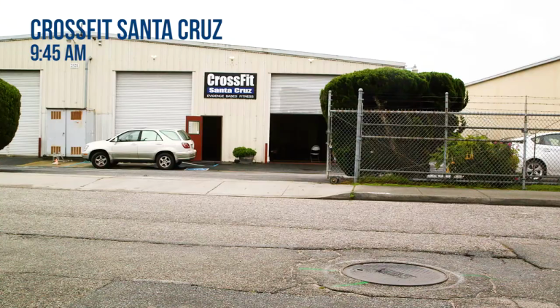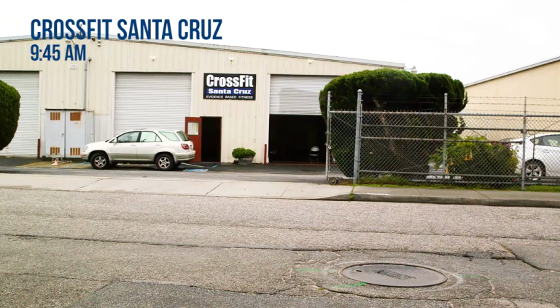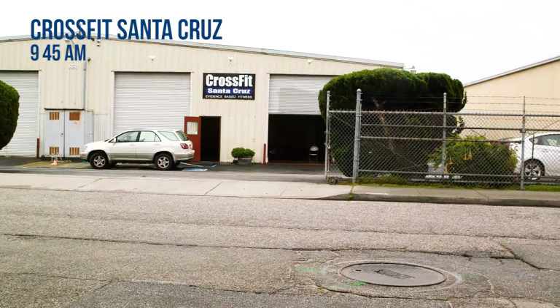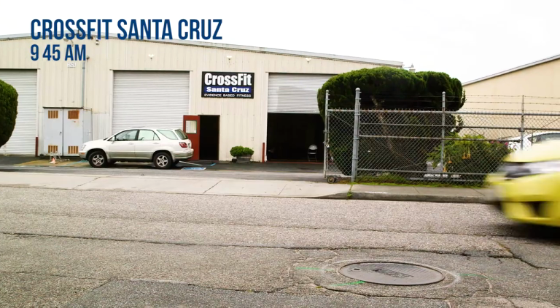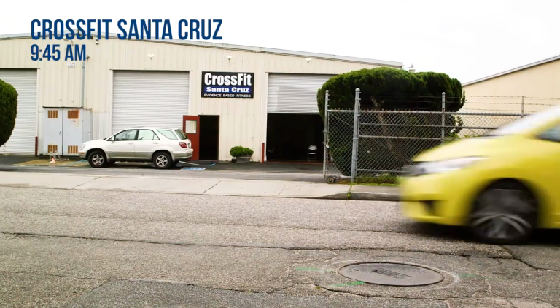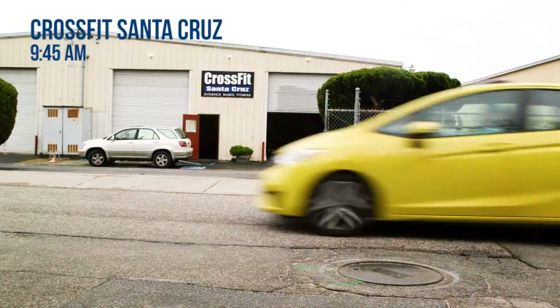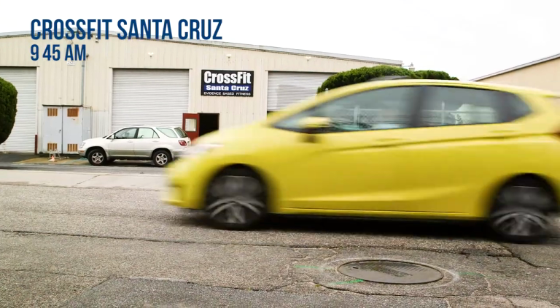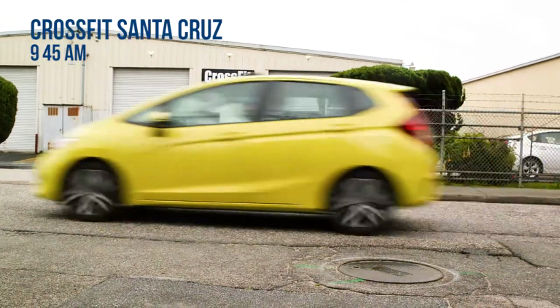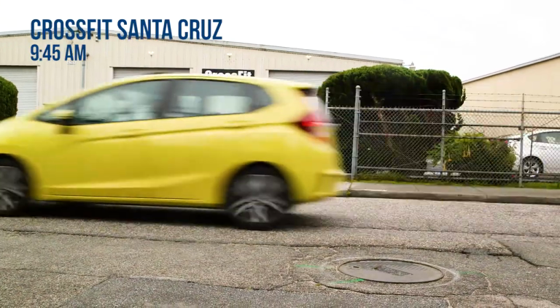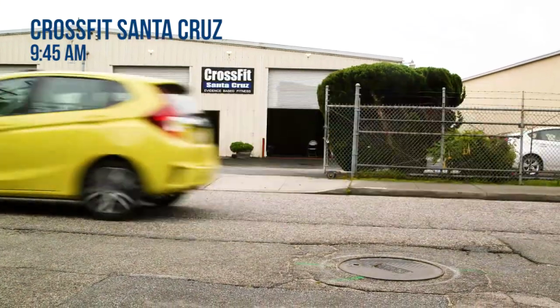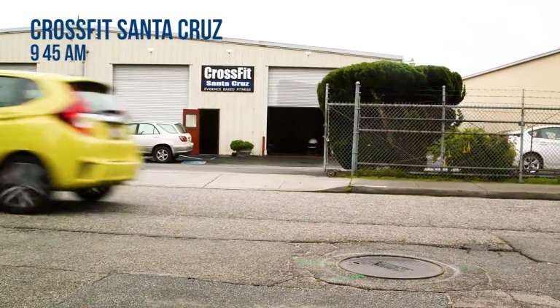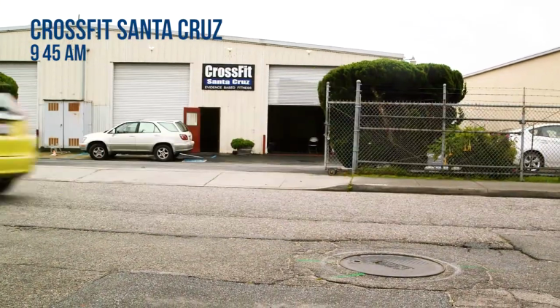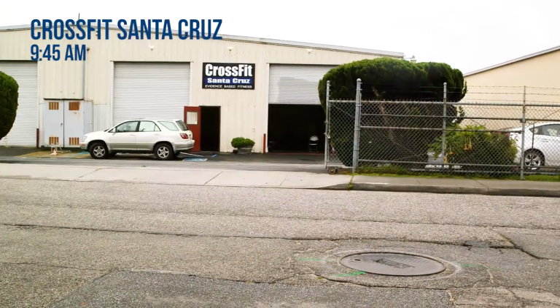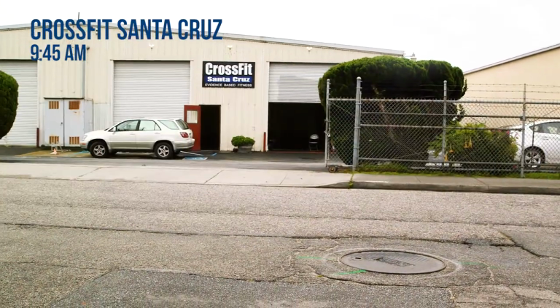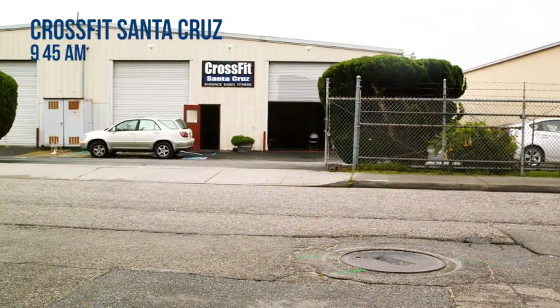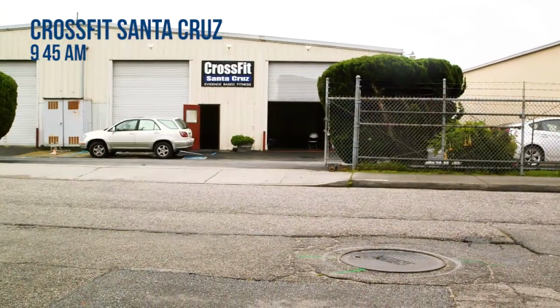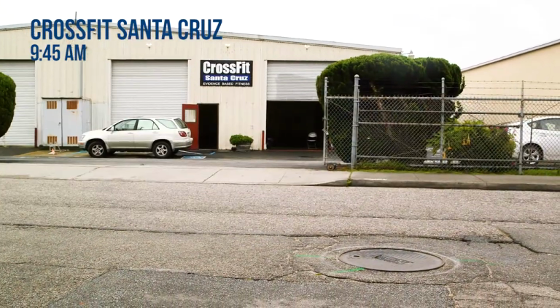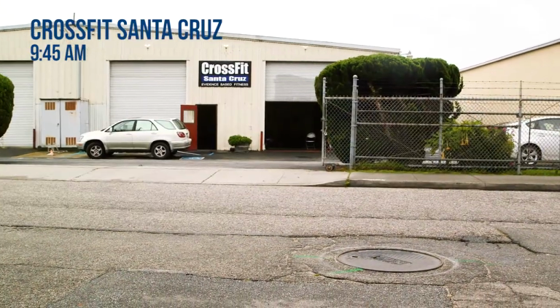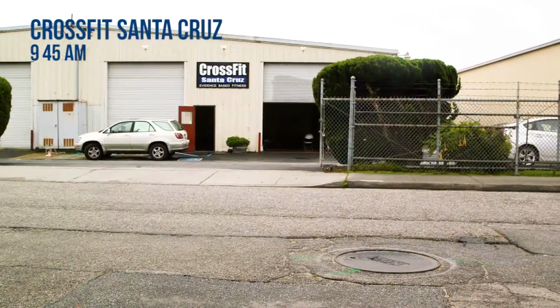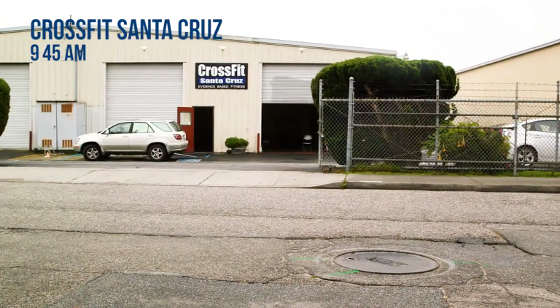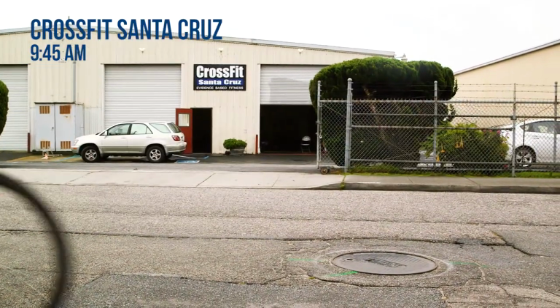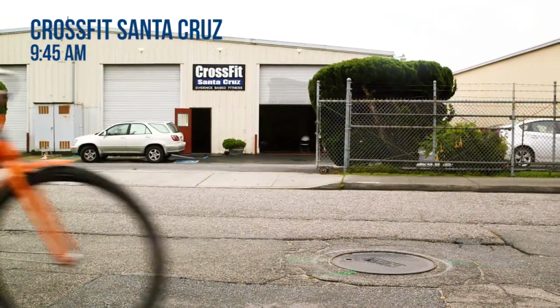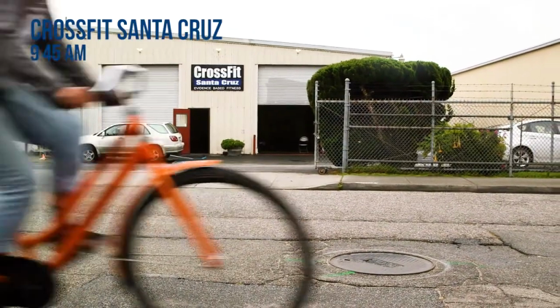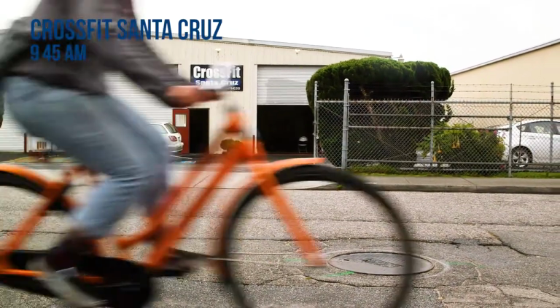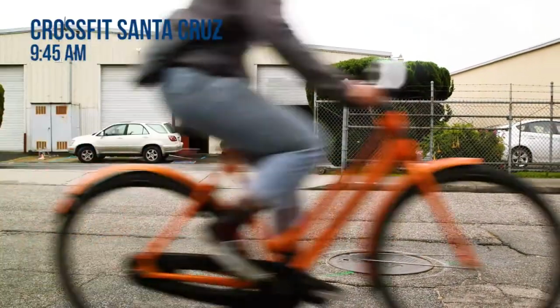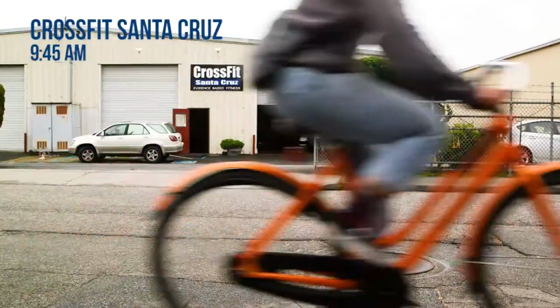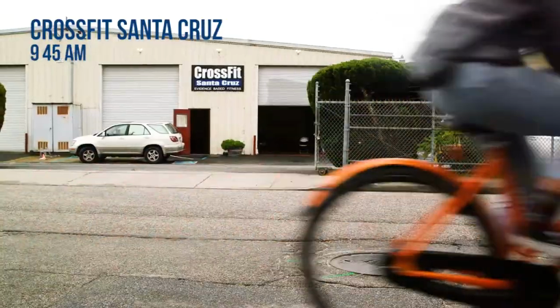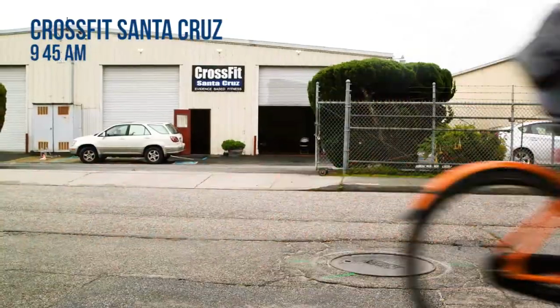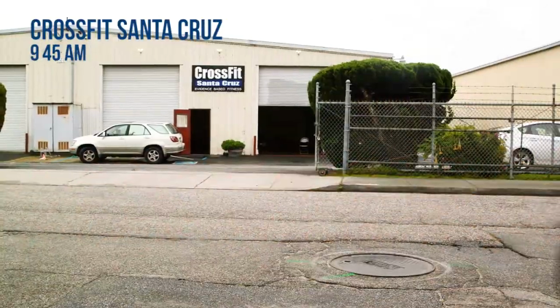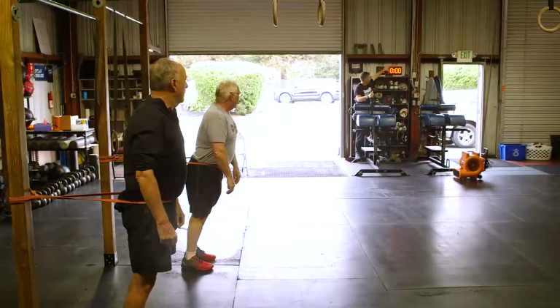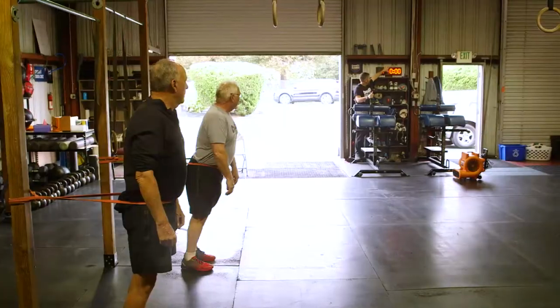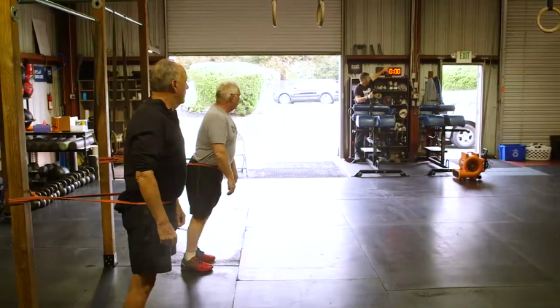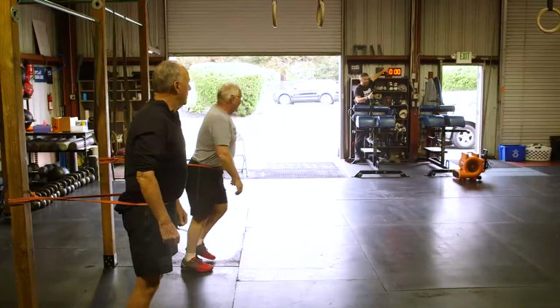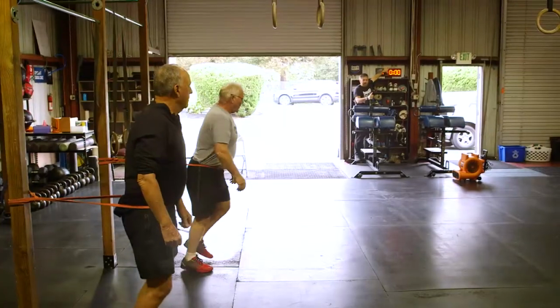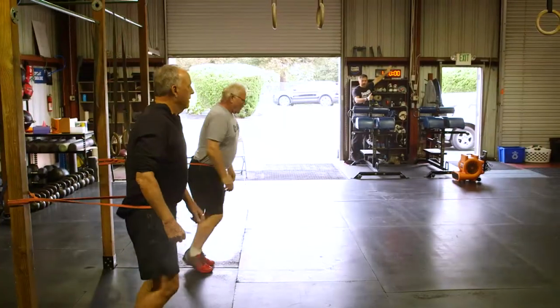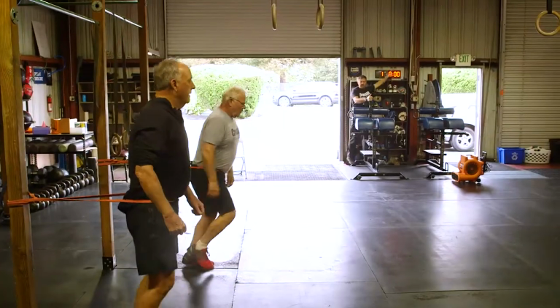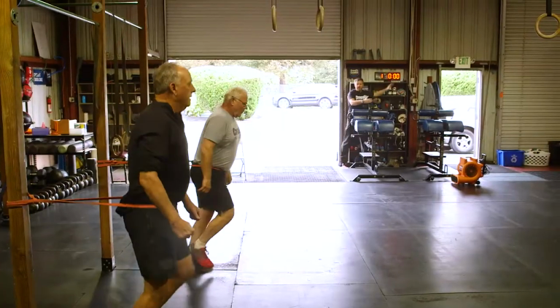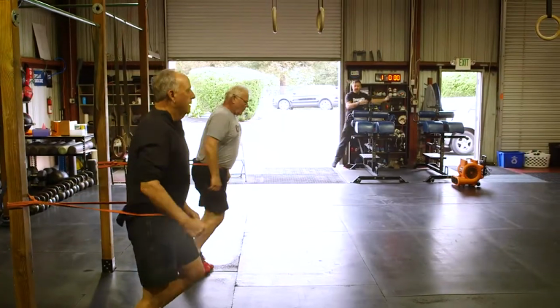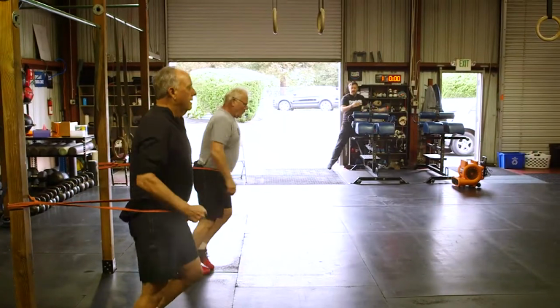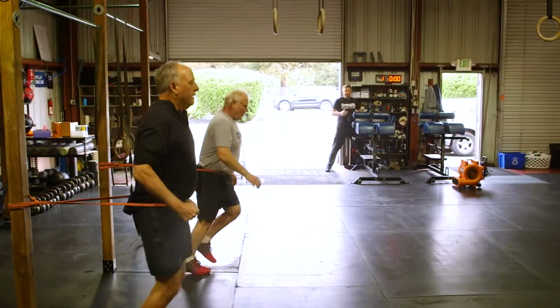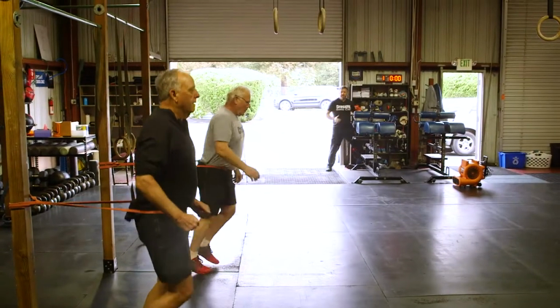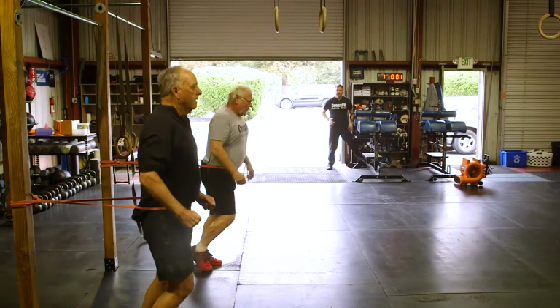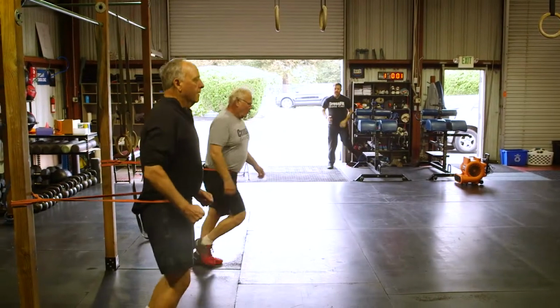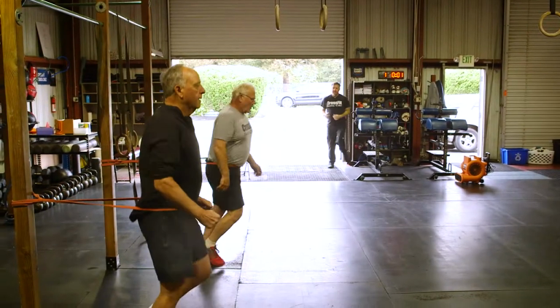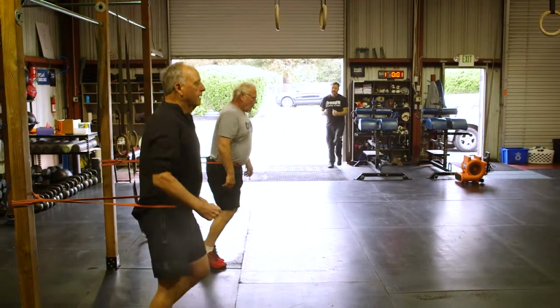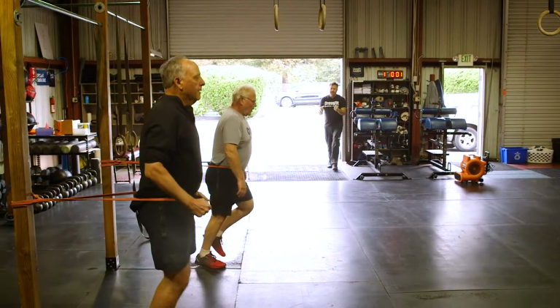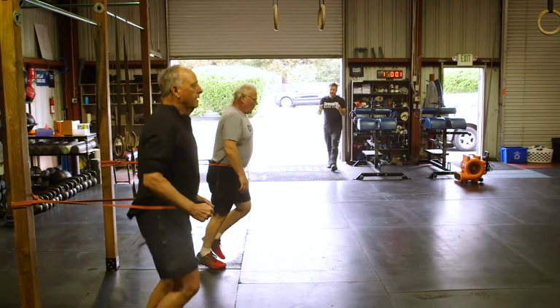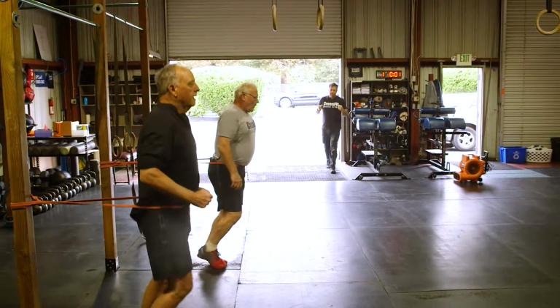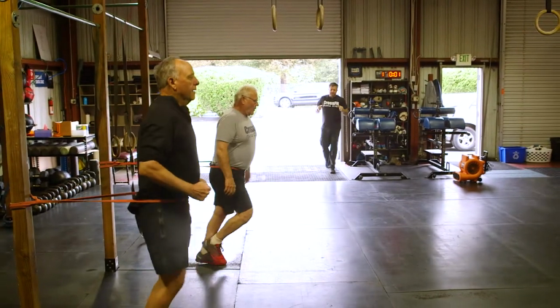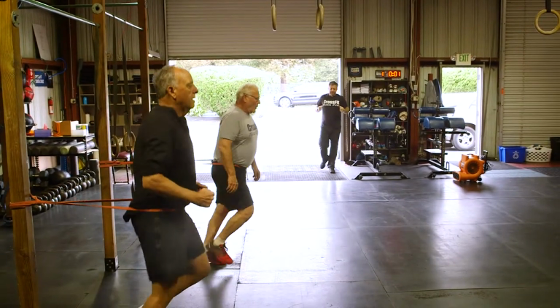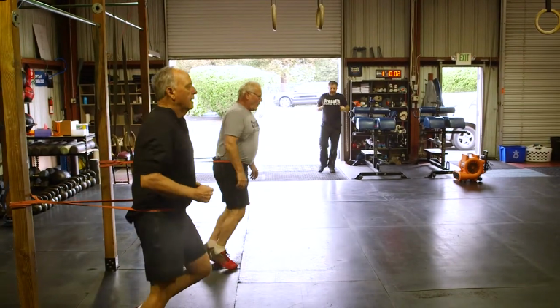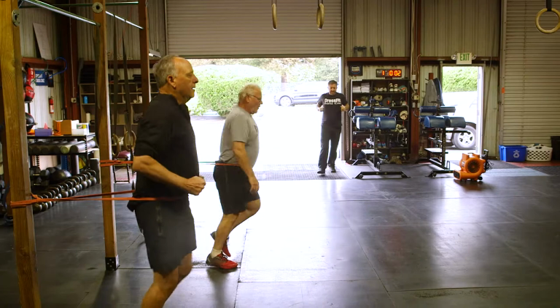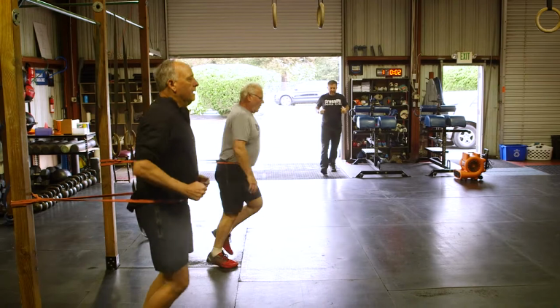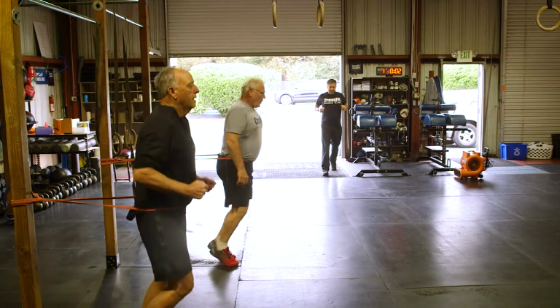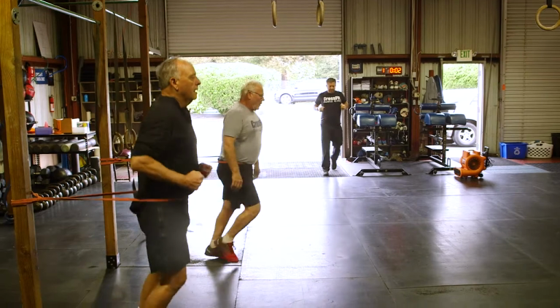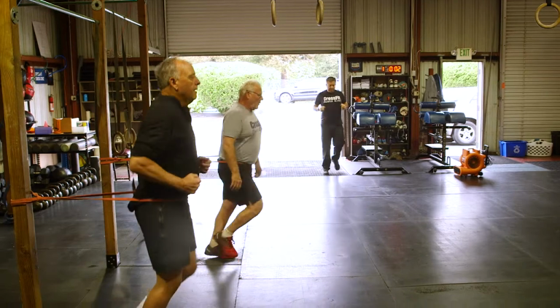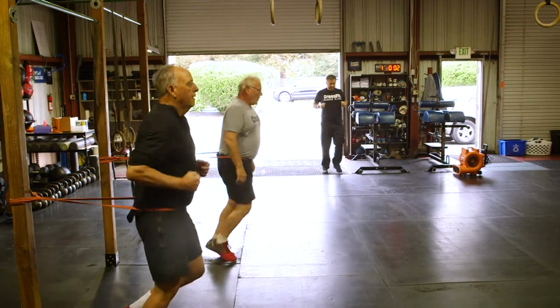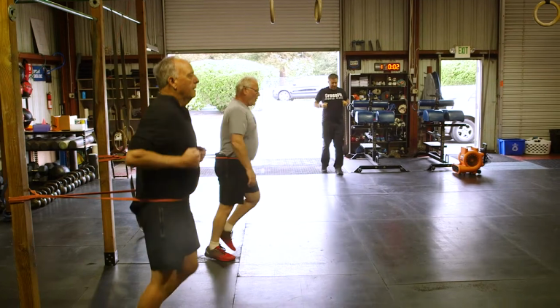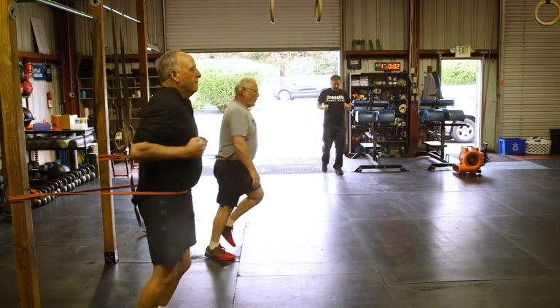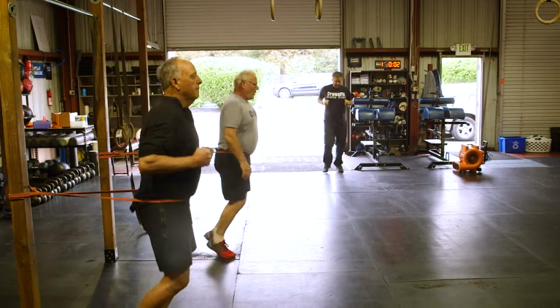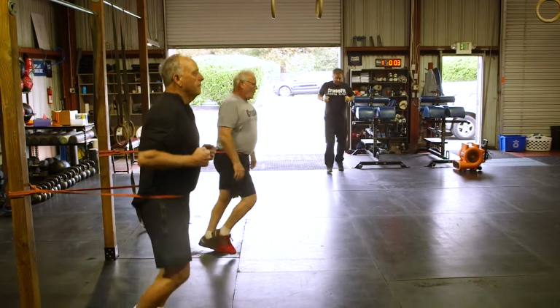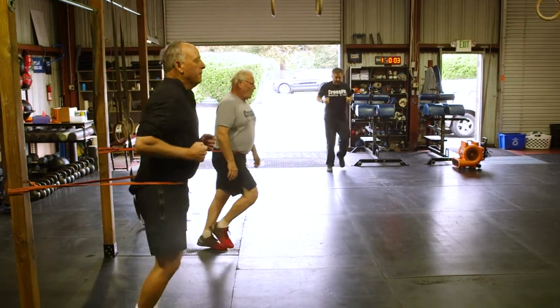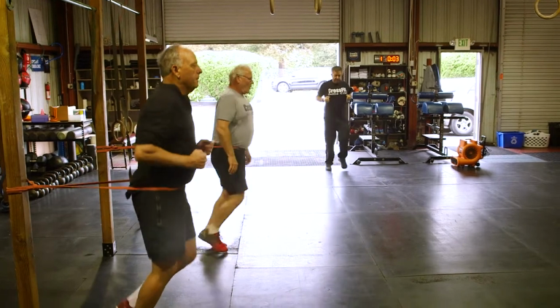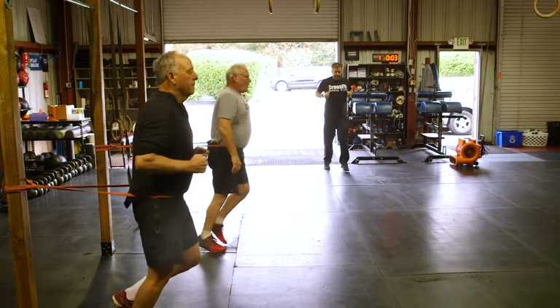In 3, 2, 1, go. Hands at your side, guys. Big, tall chest.